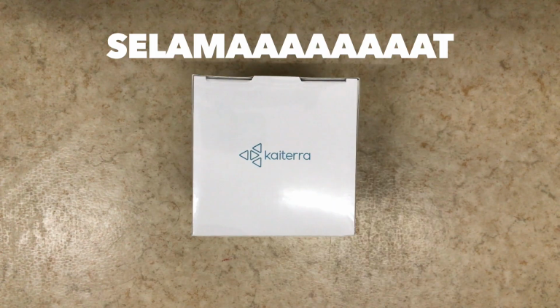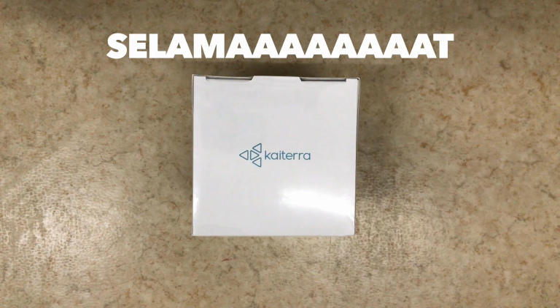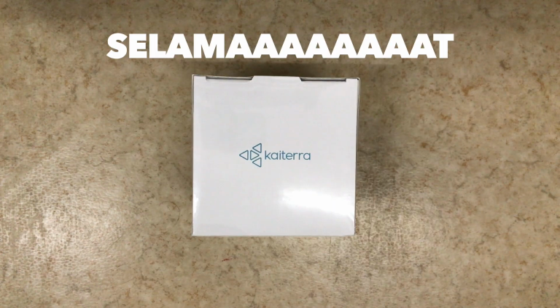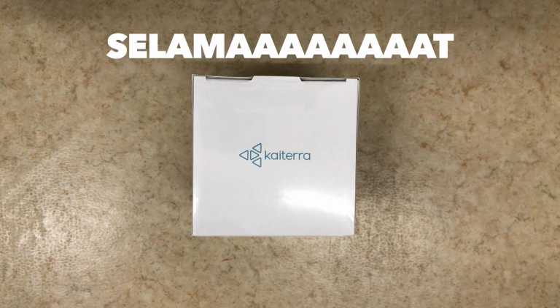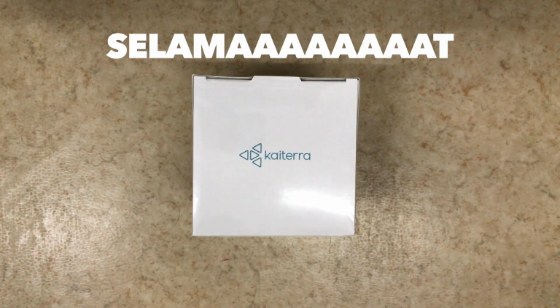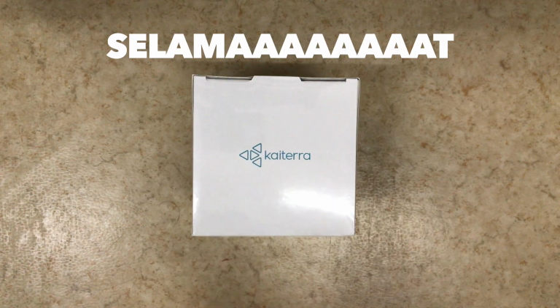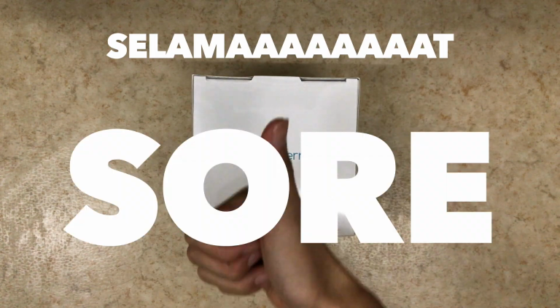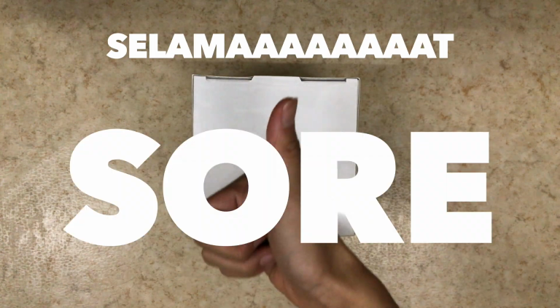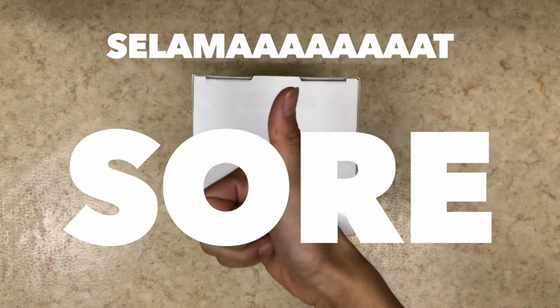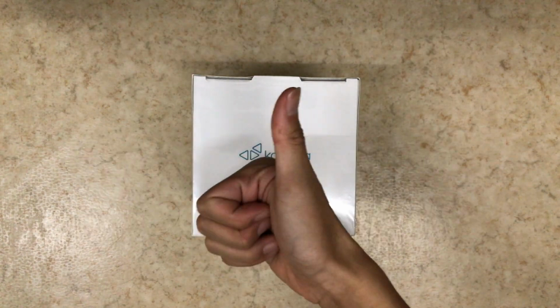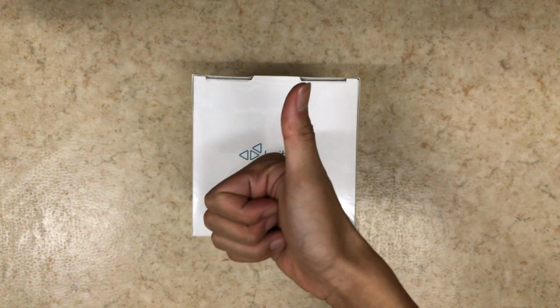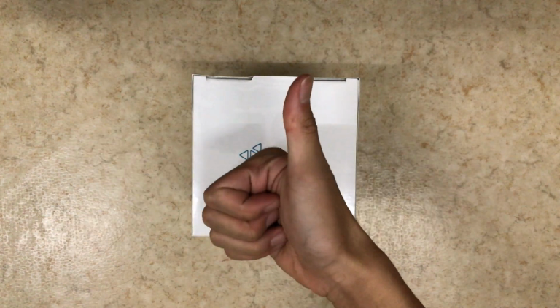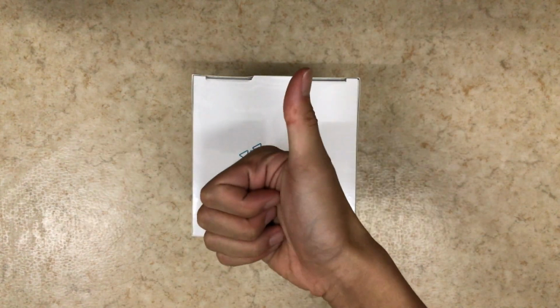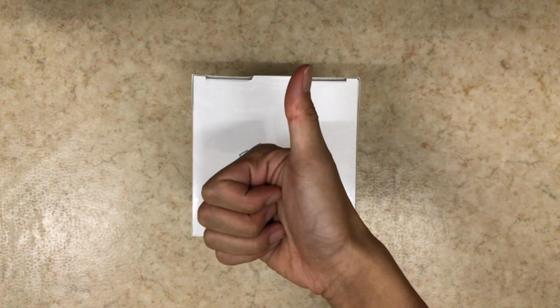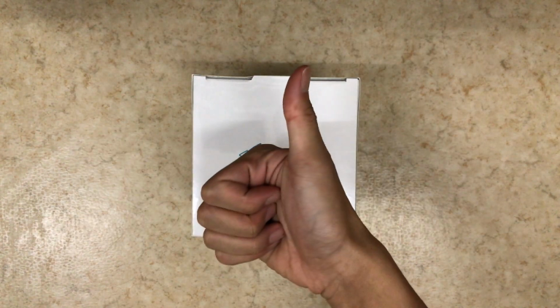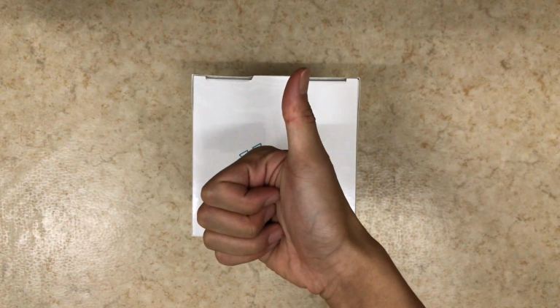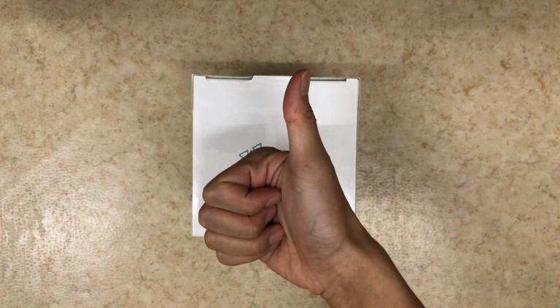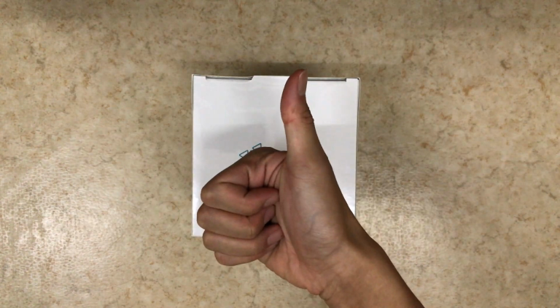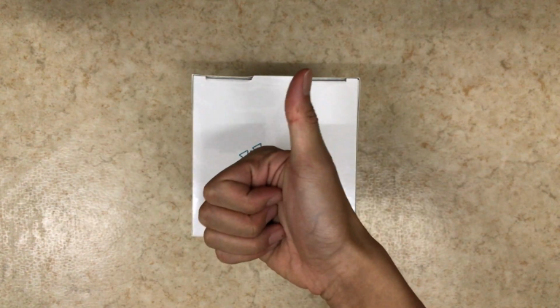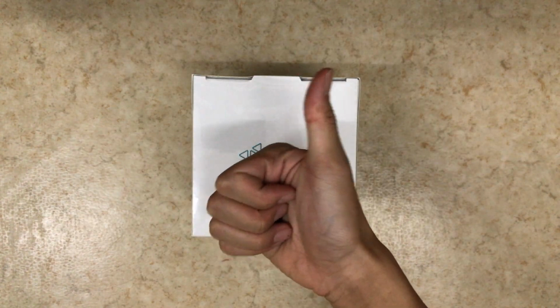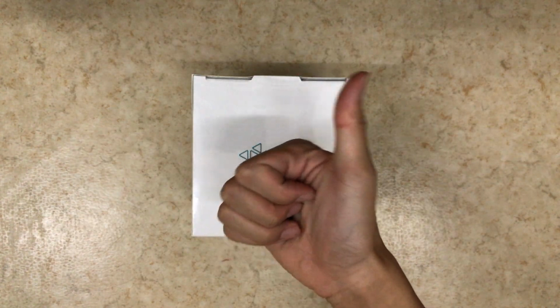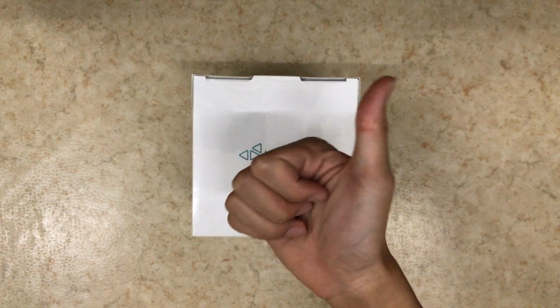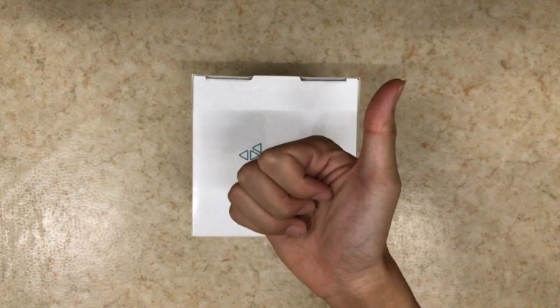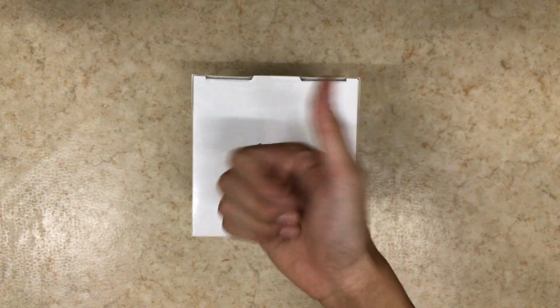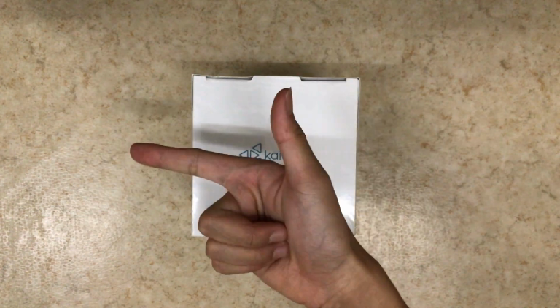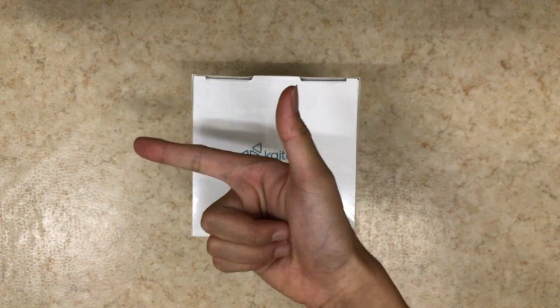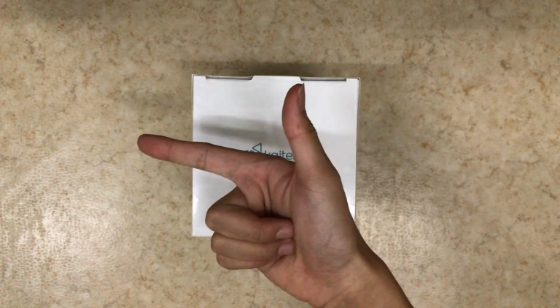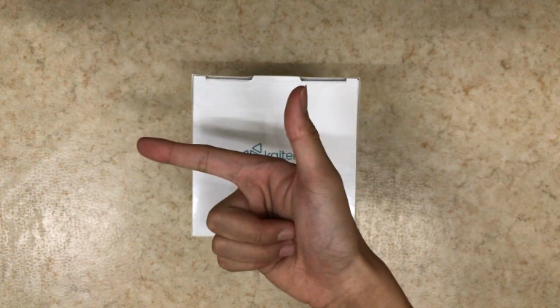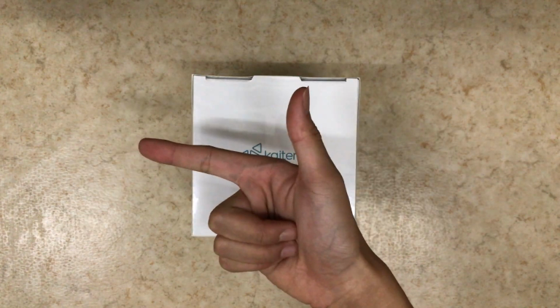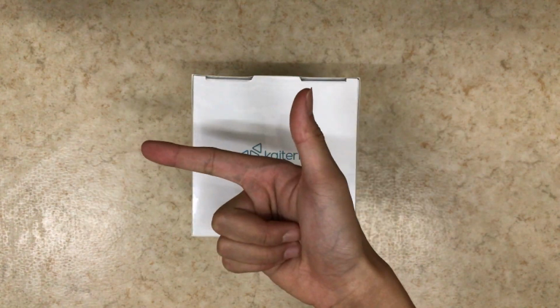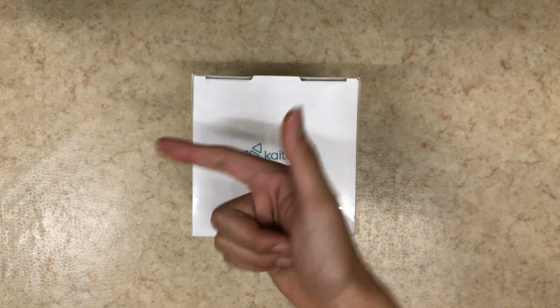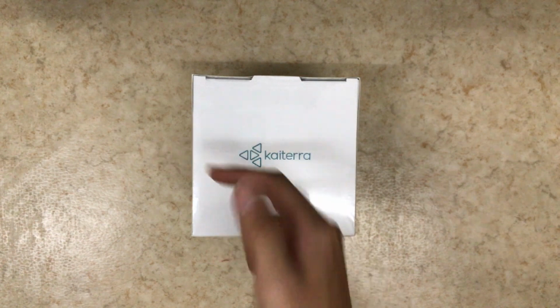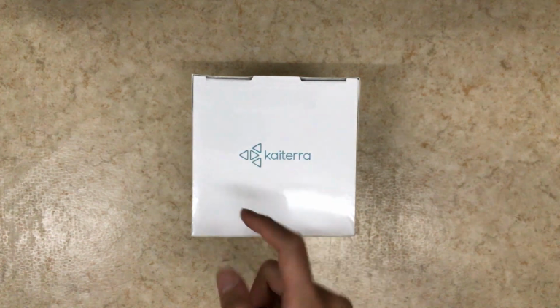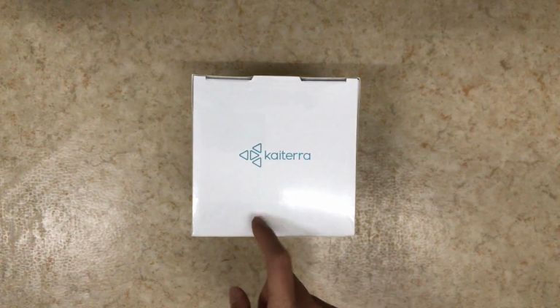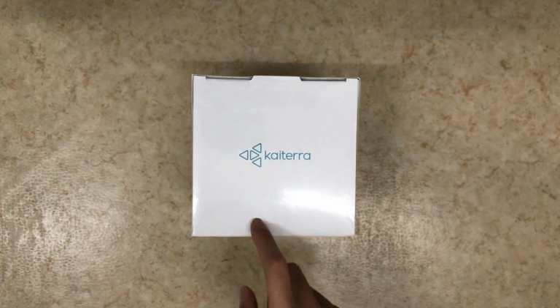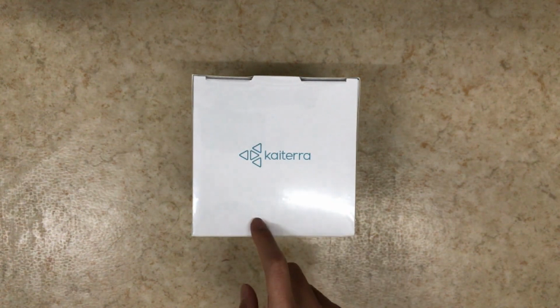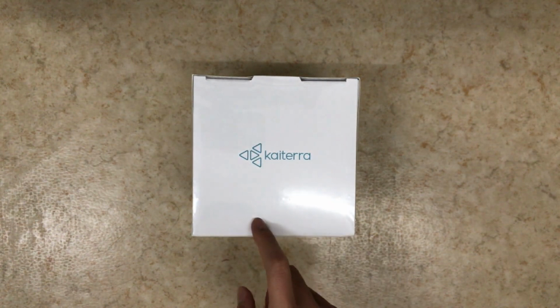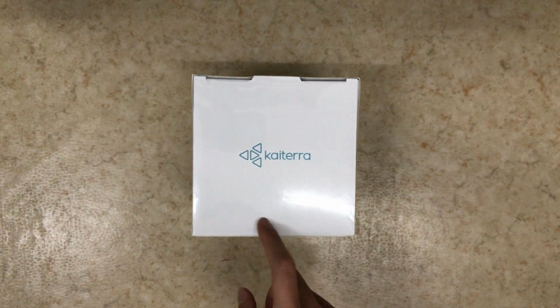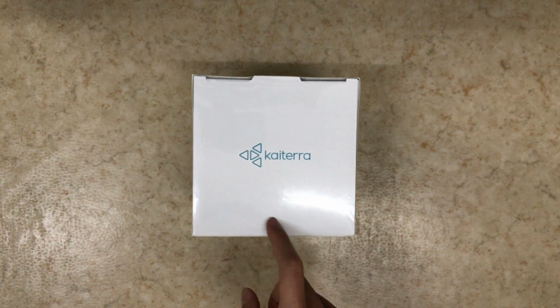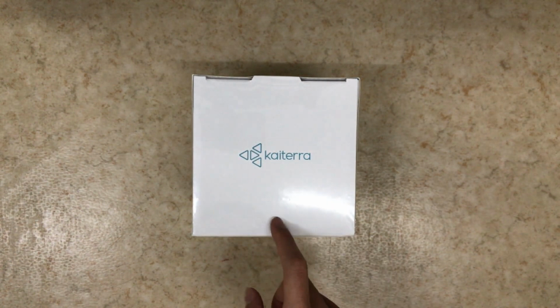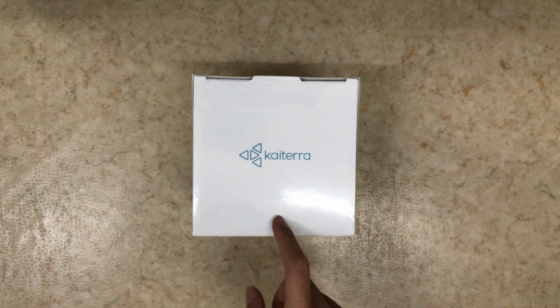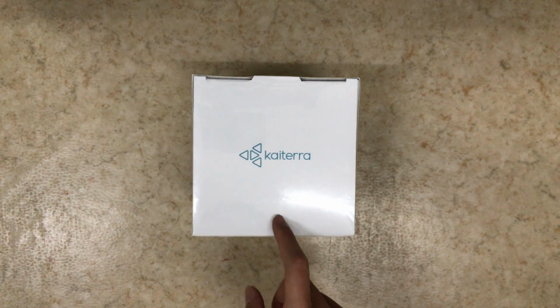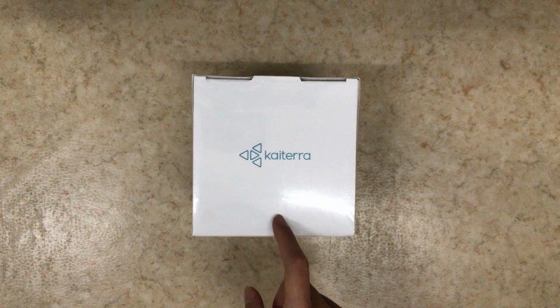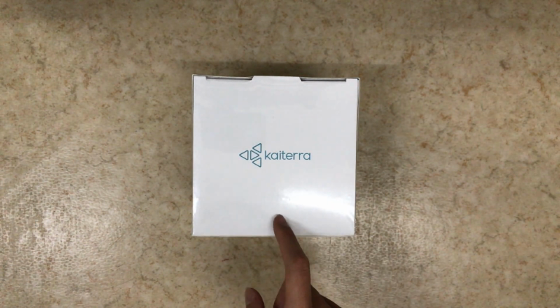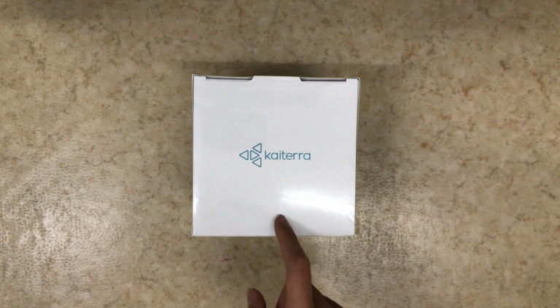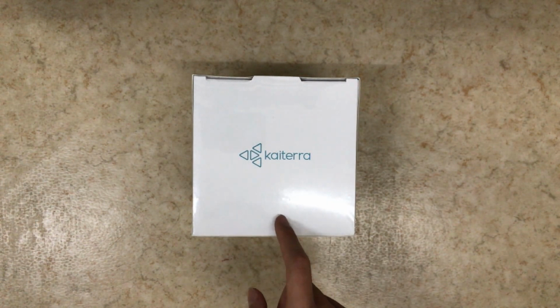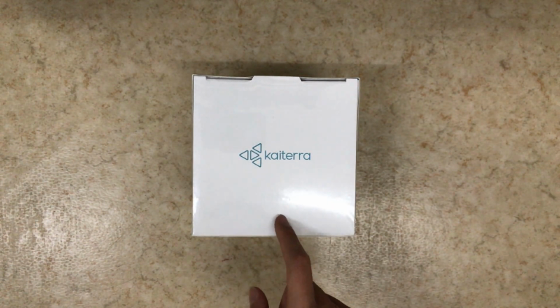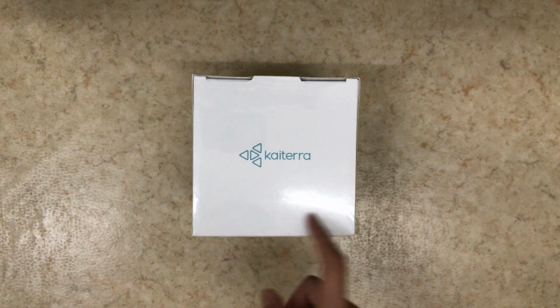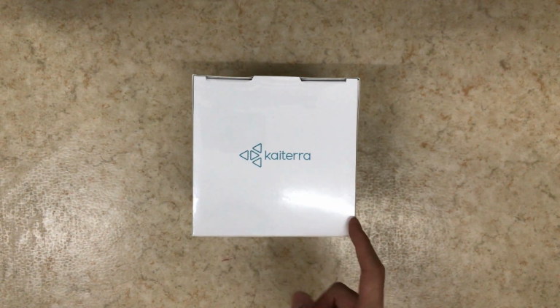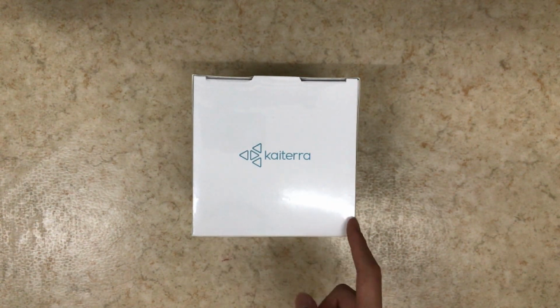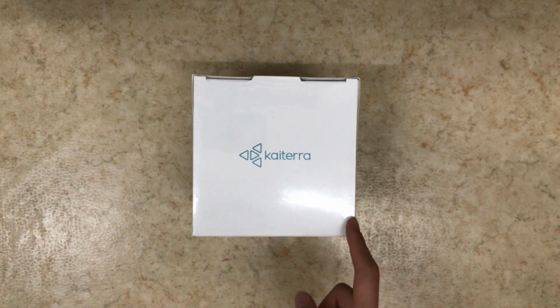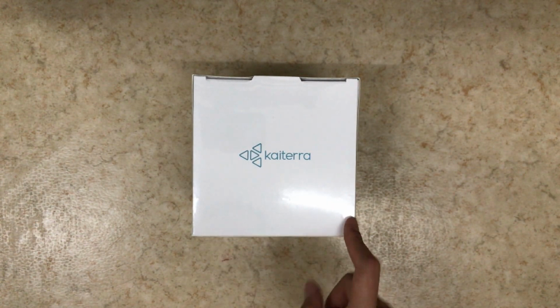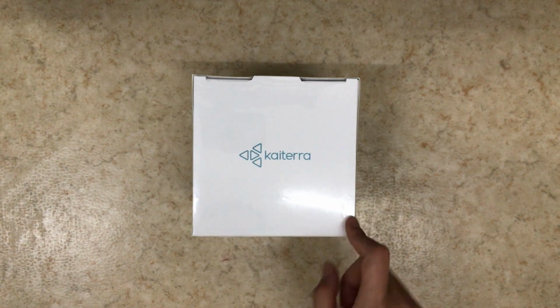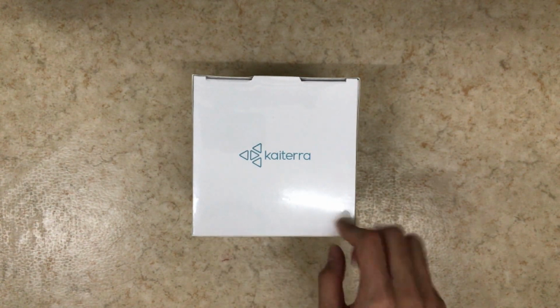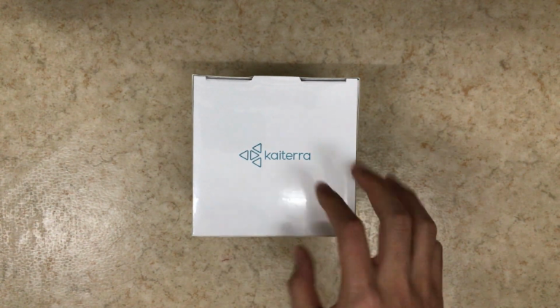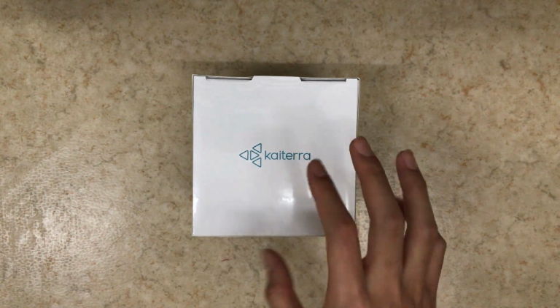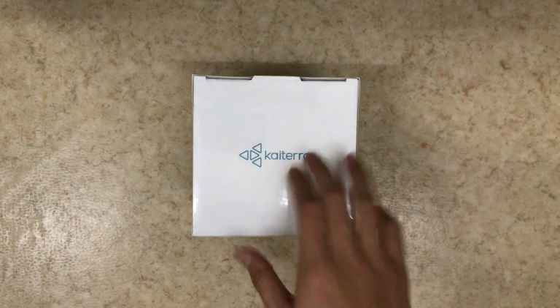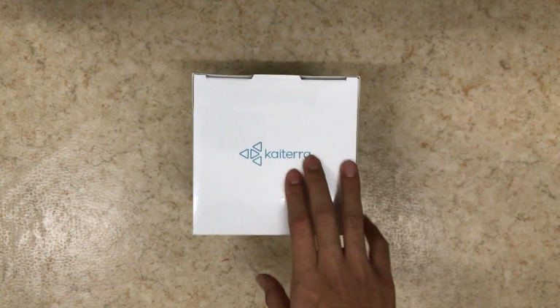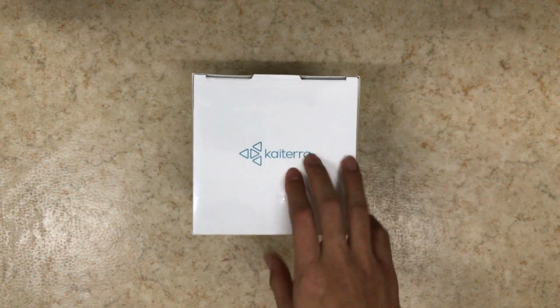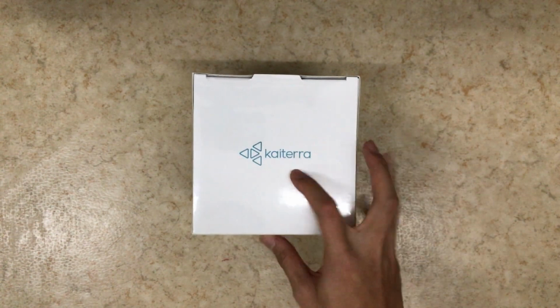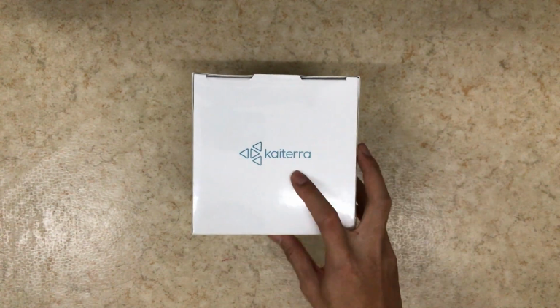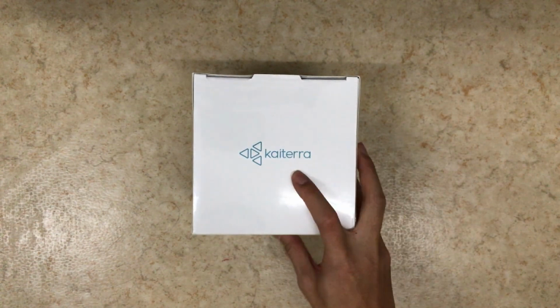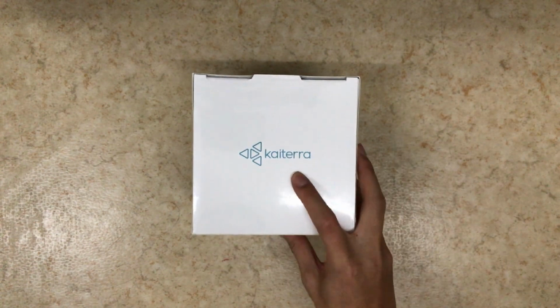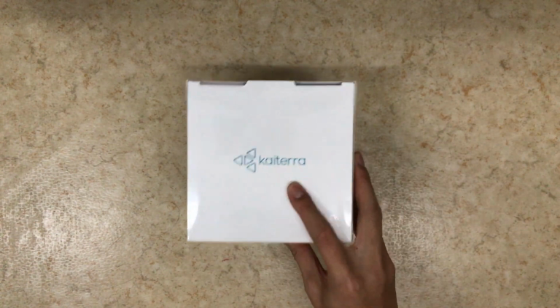Selamat sore! Good afternoon everybody! It's getting dark outside, but I have turned my lamp to unbox this for you.